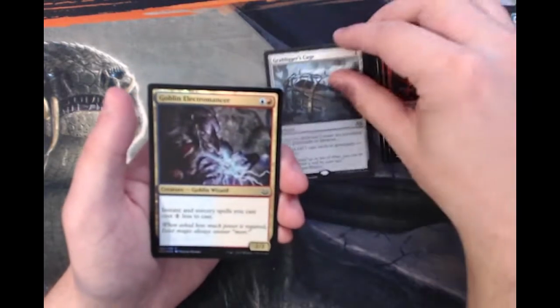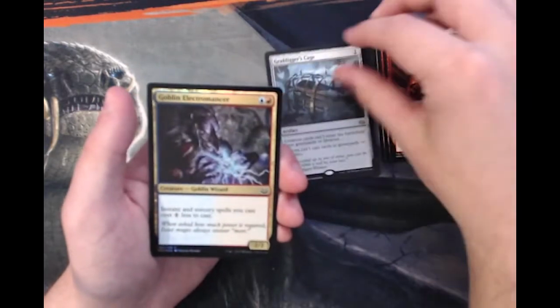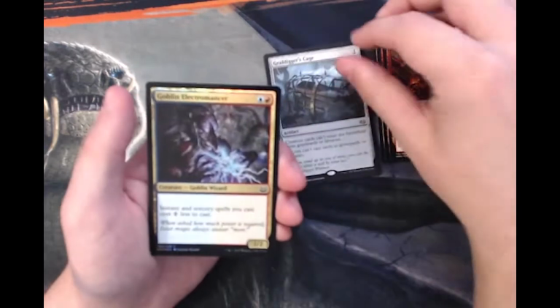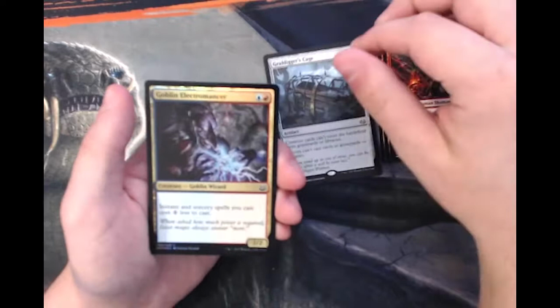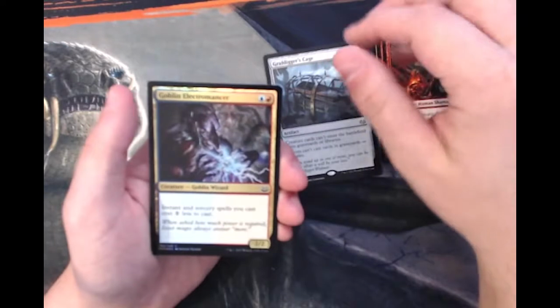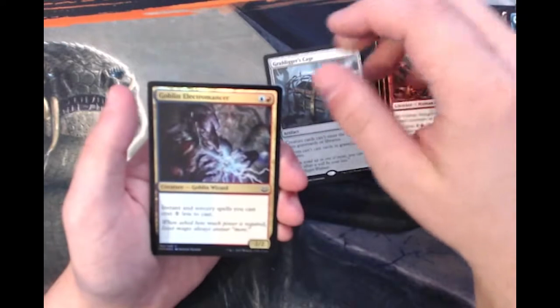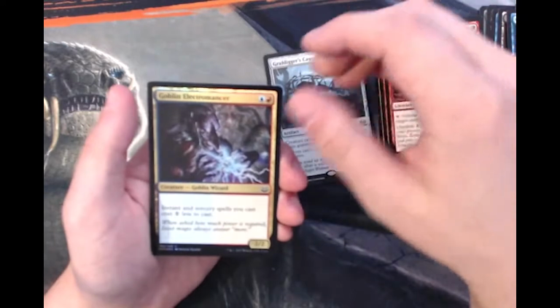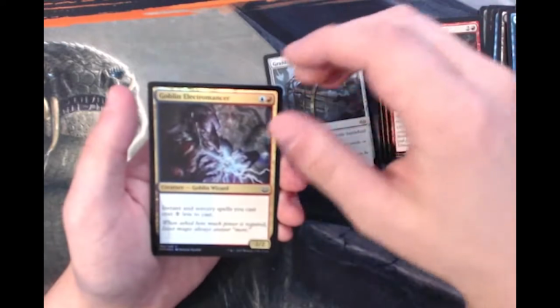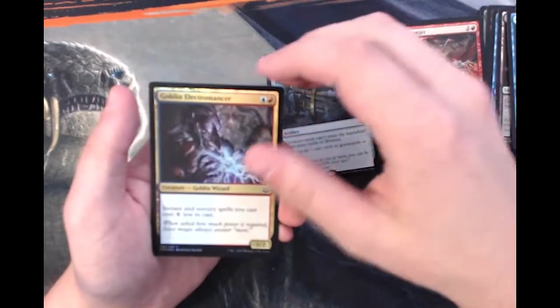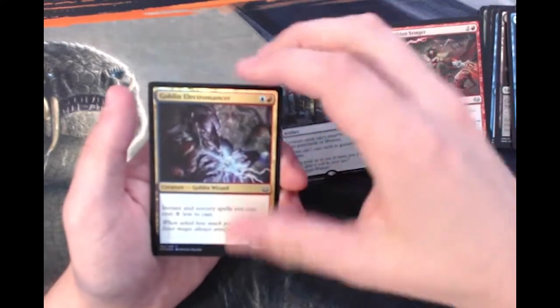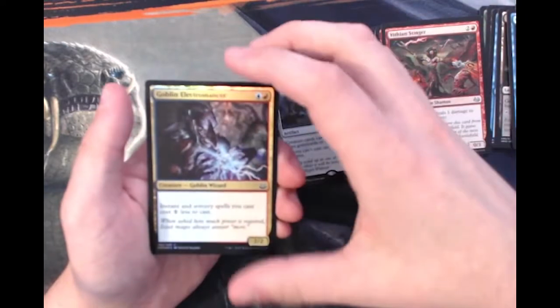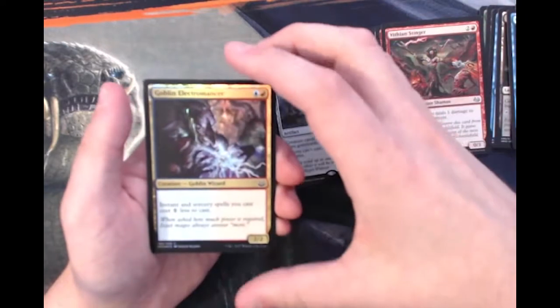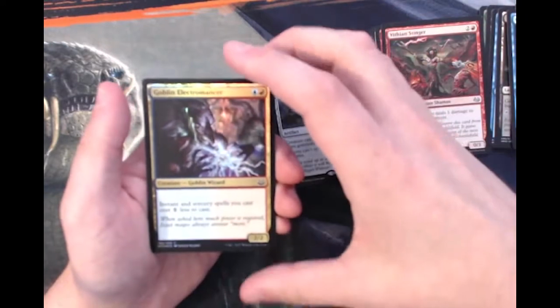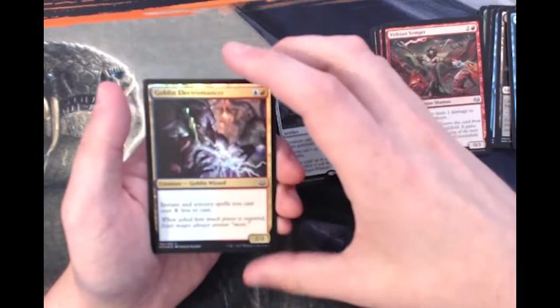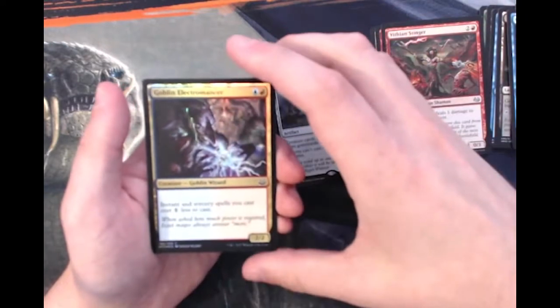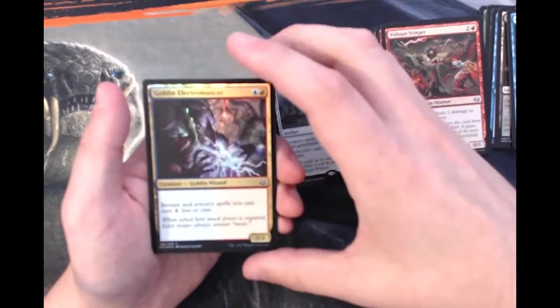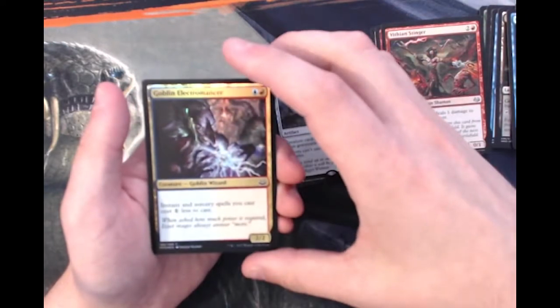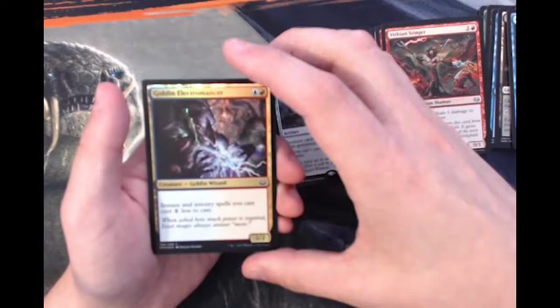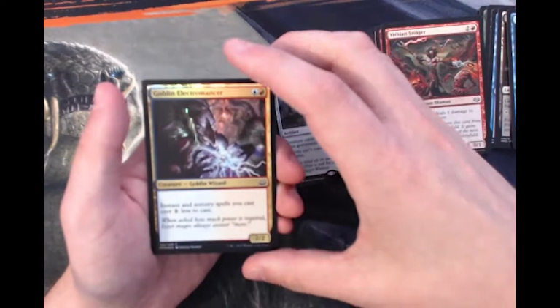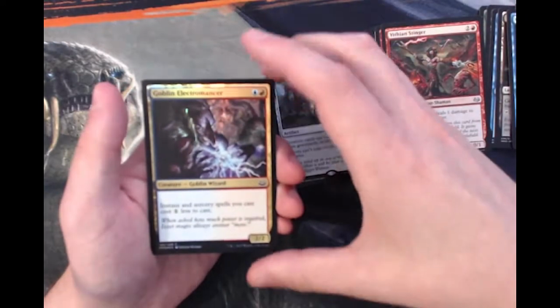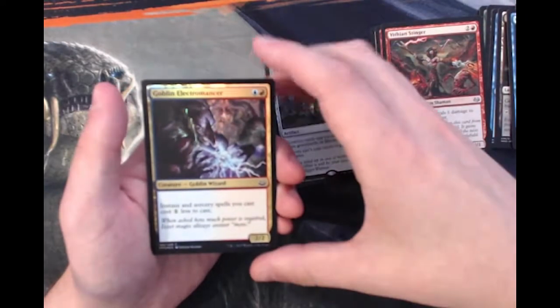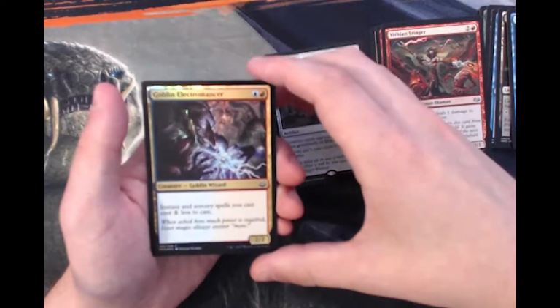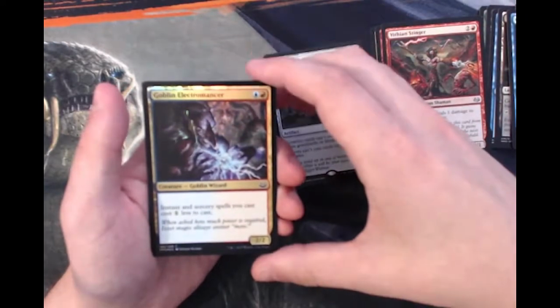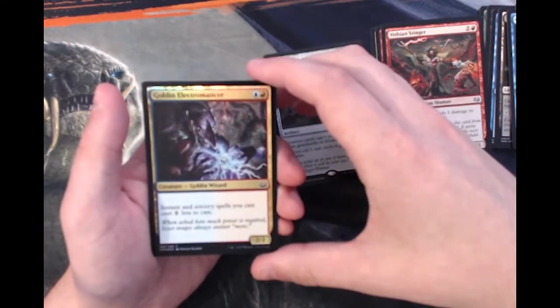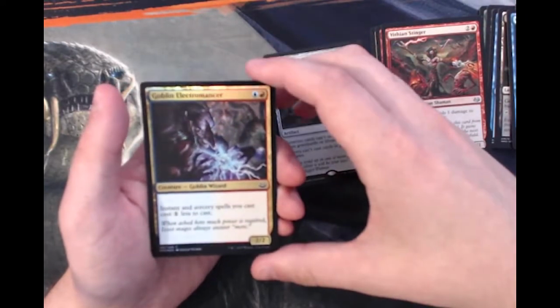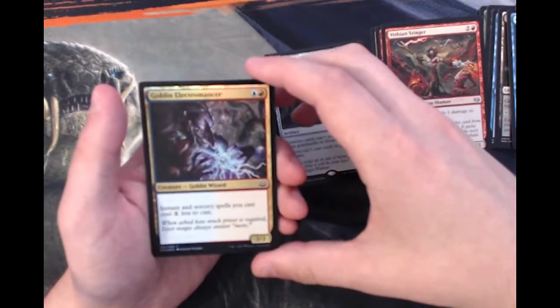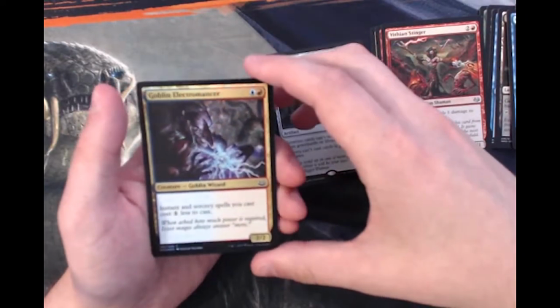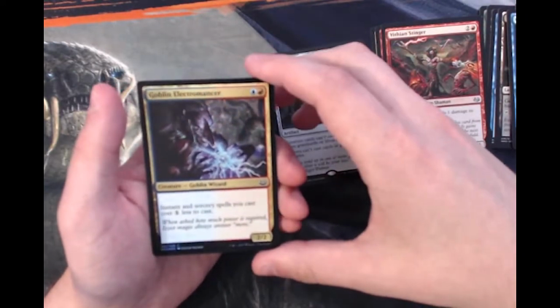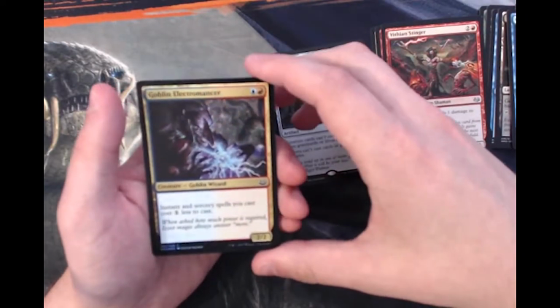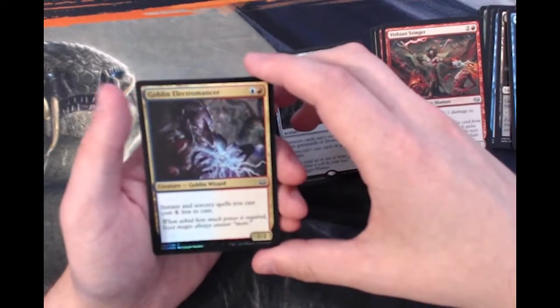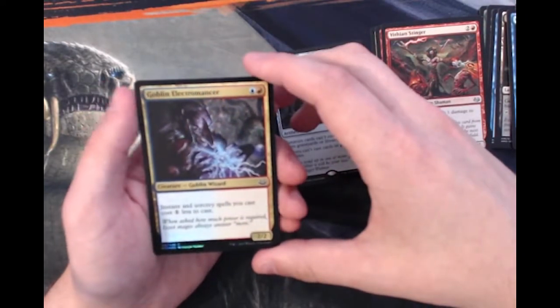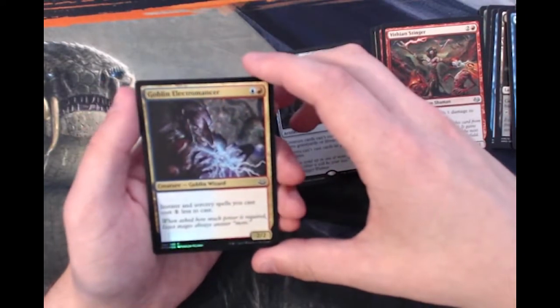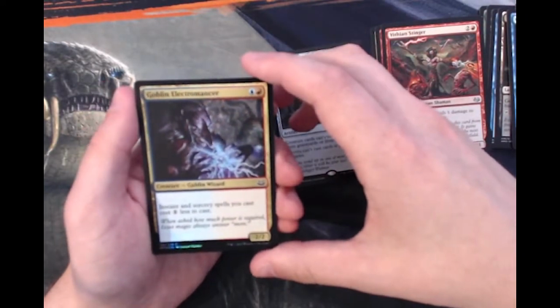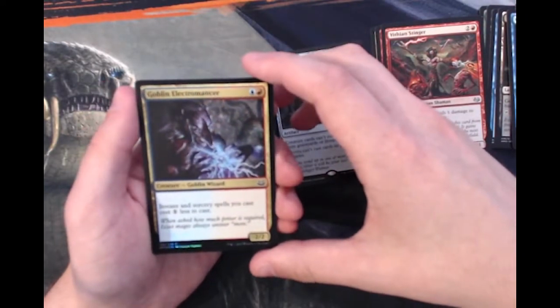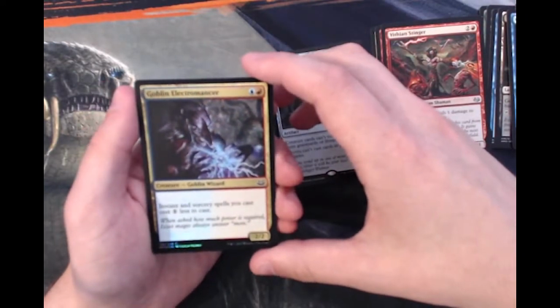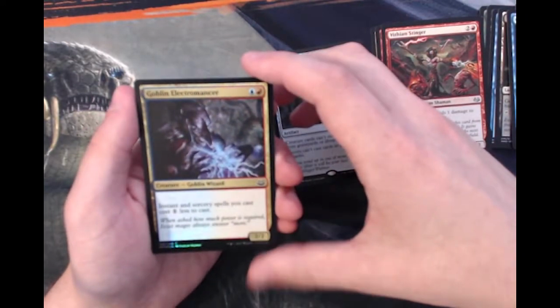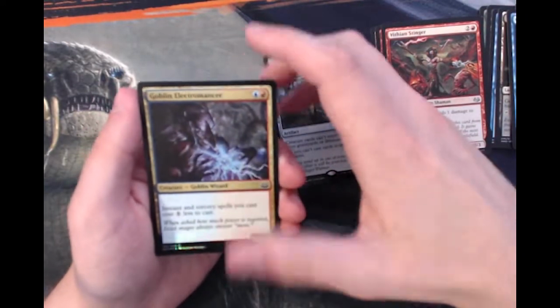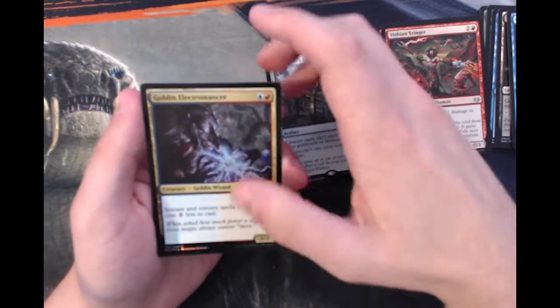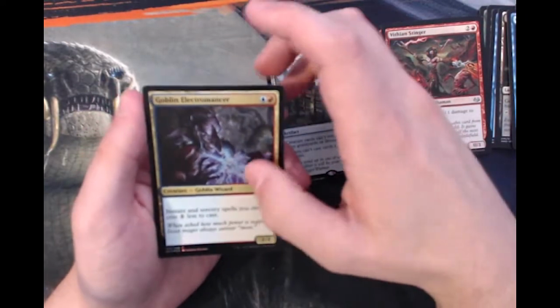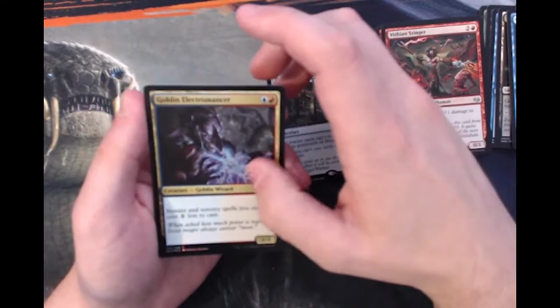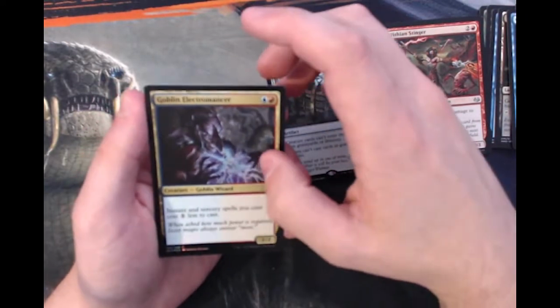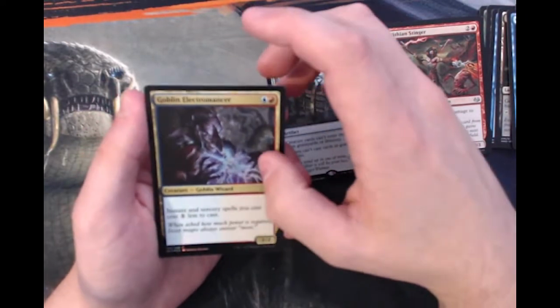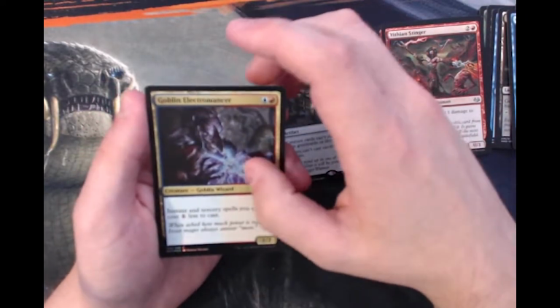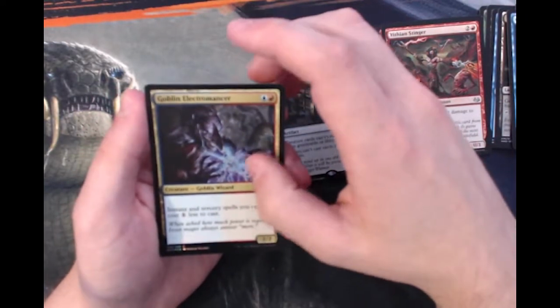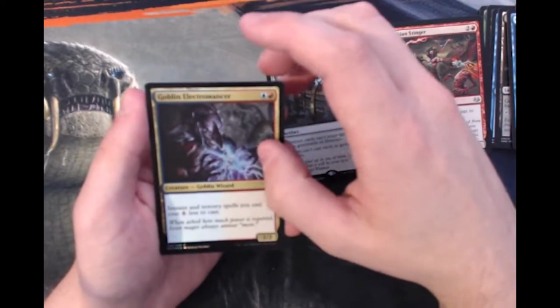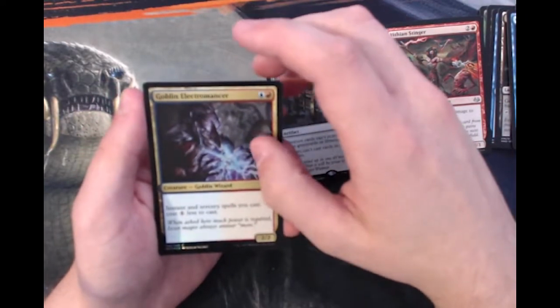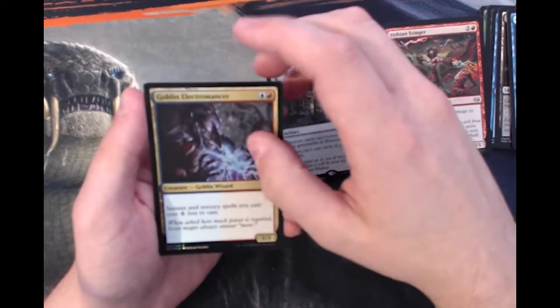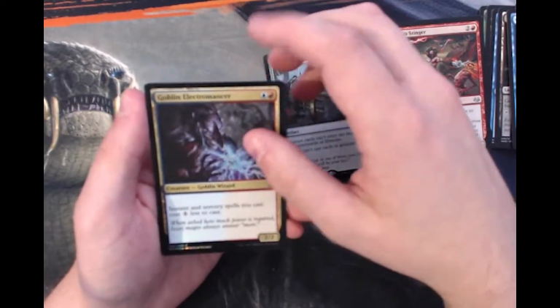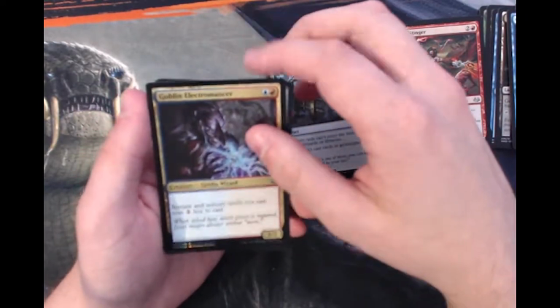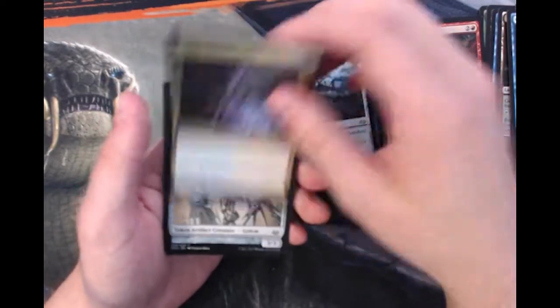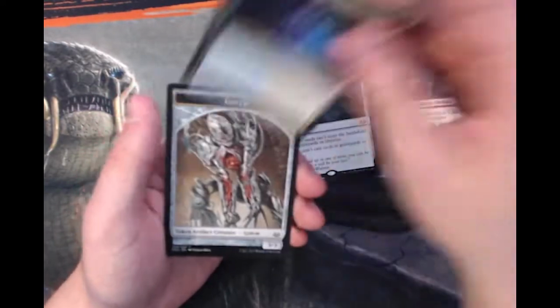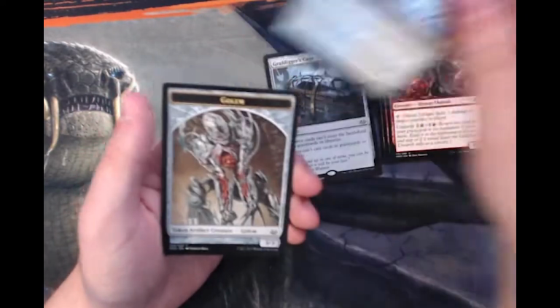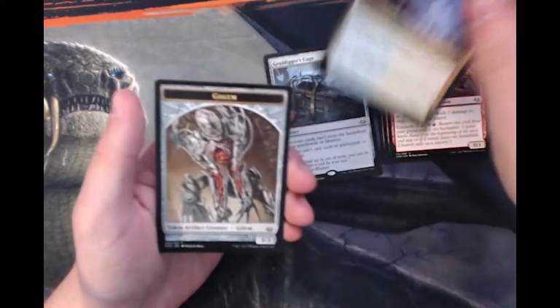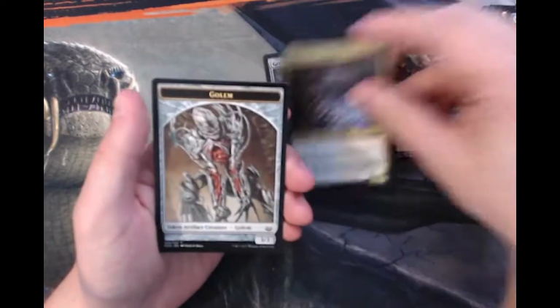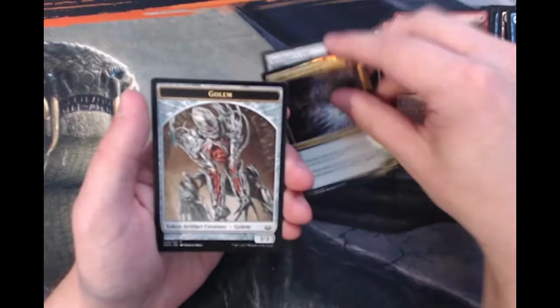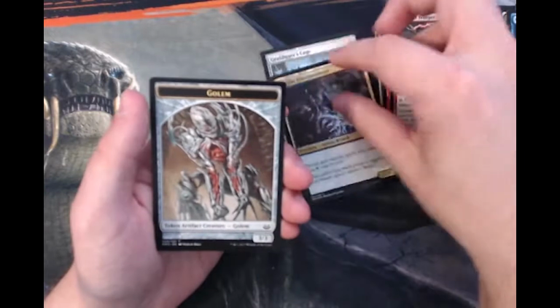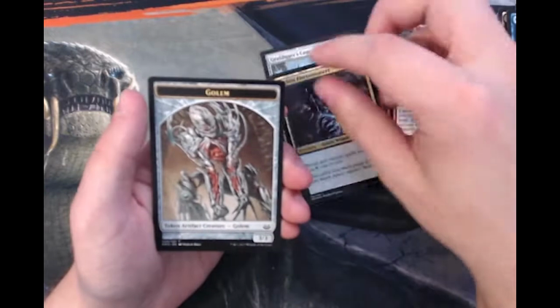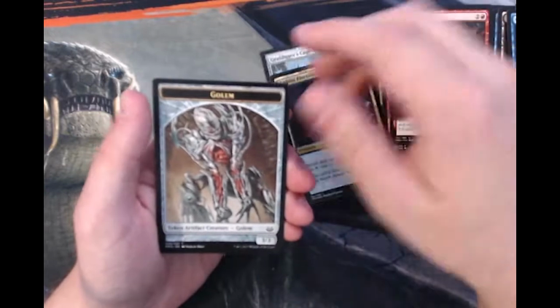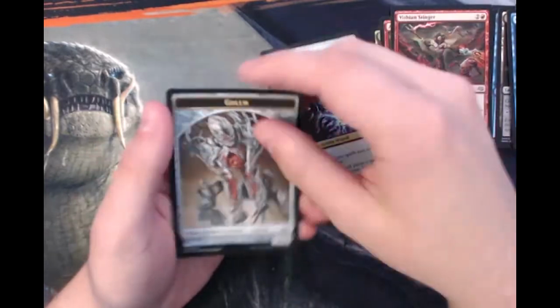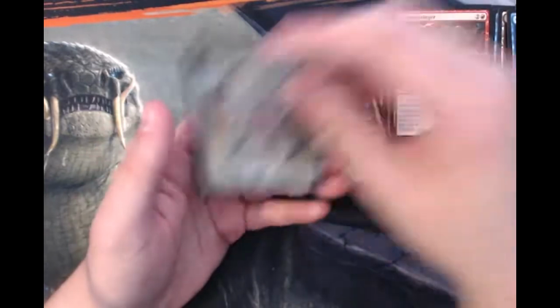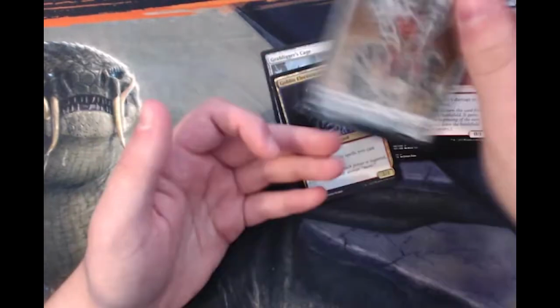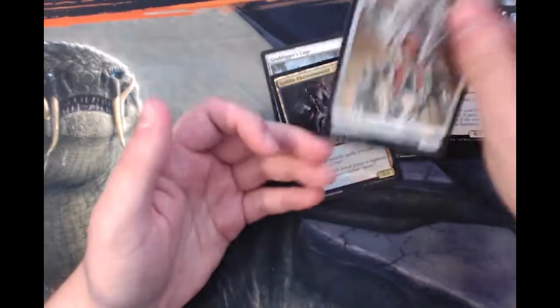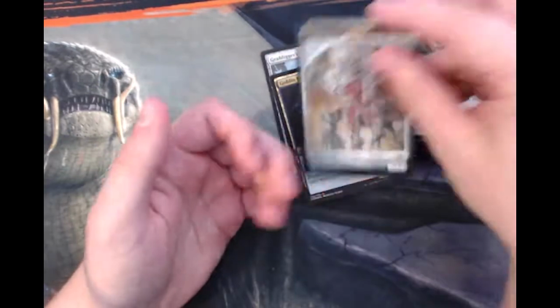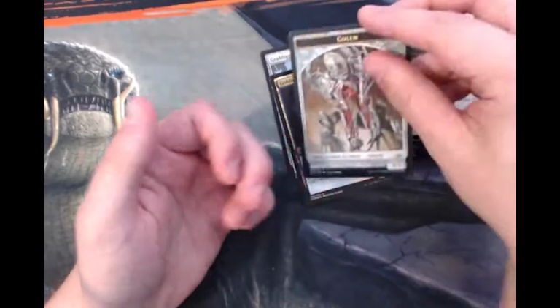And then we have a foil Goblin Electromancer, which is a pretty cool foil — really great artwork on that. And then a Golem token.